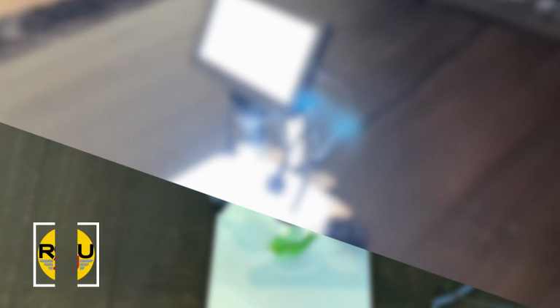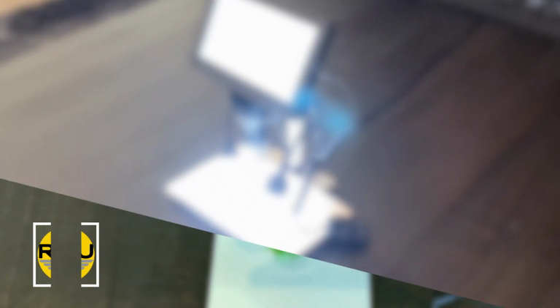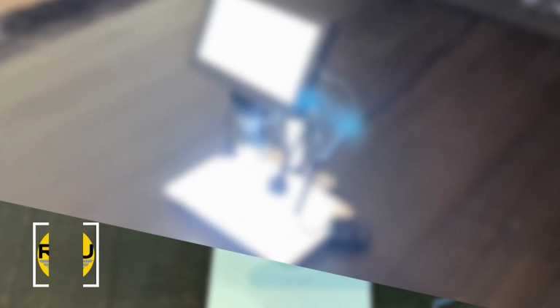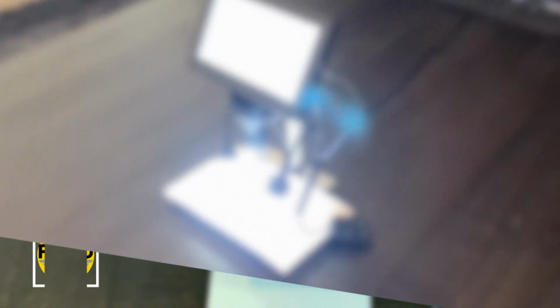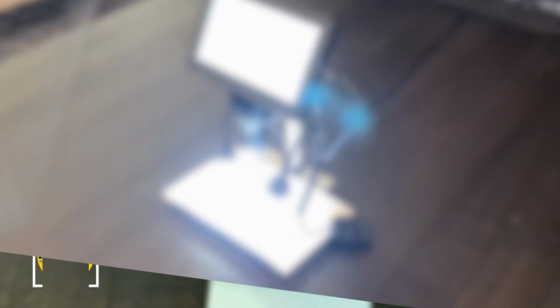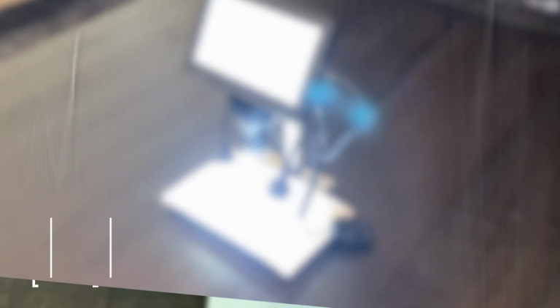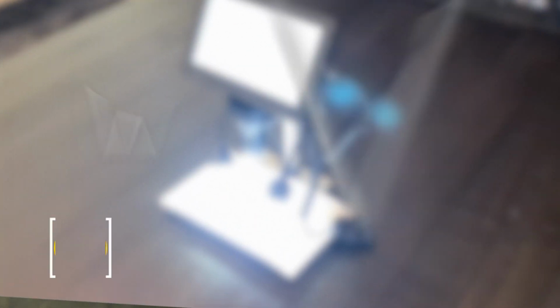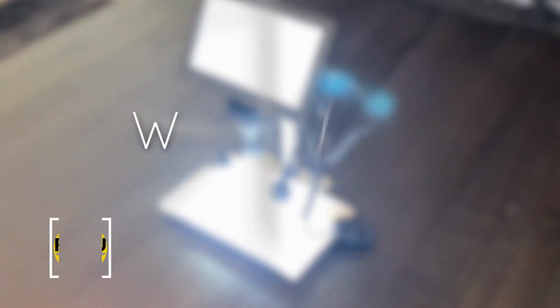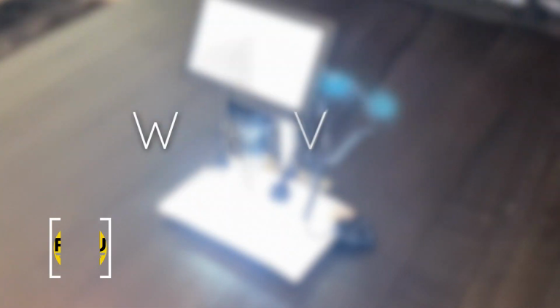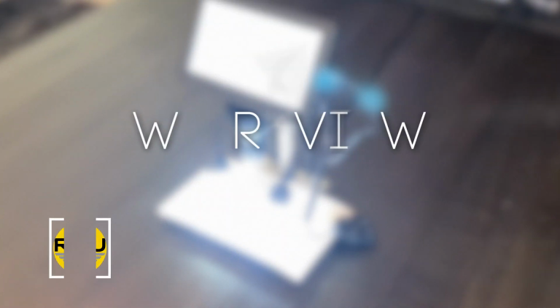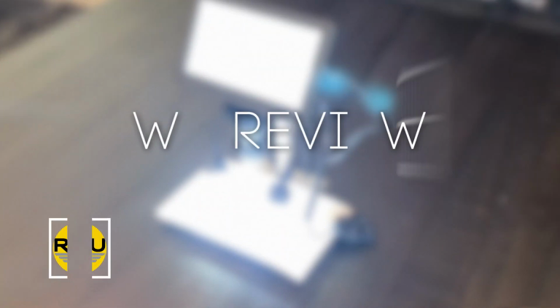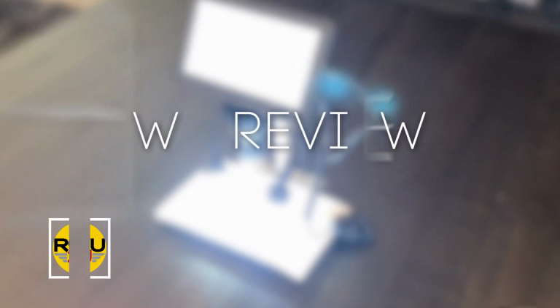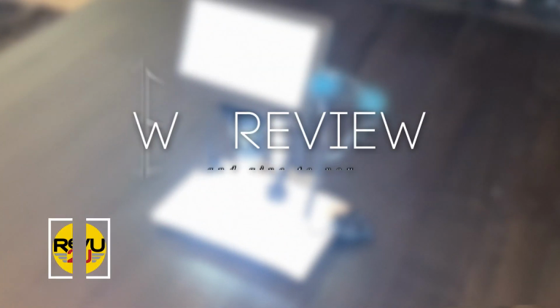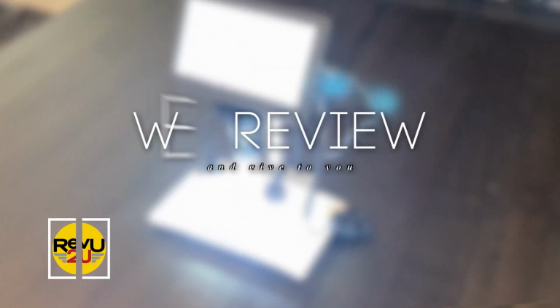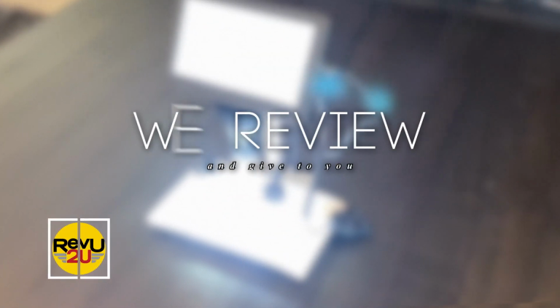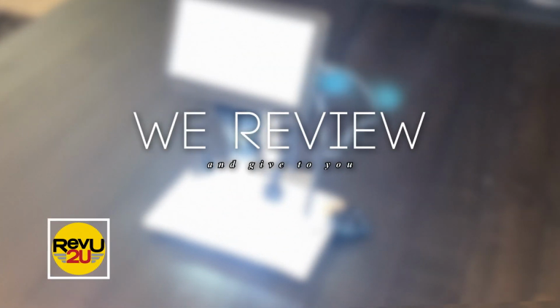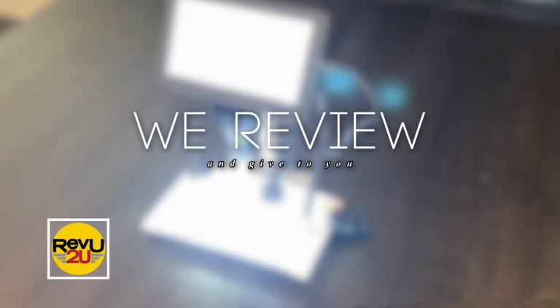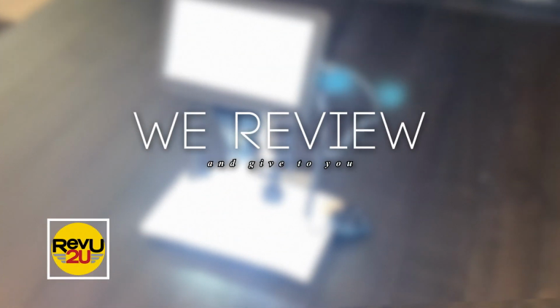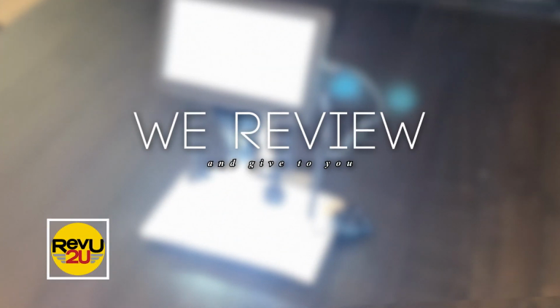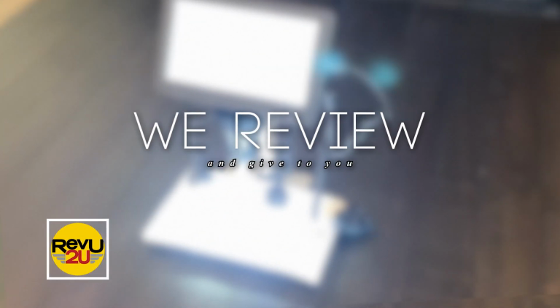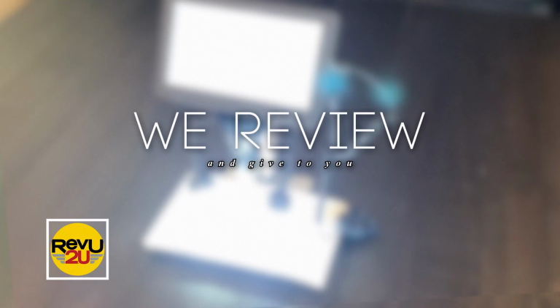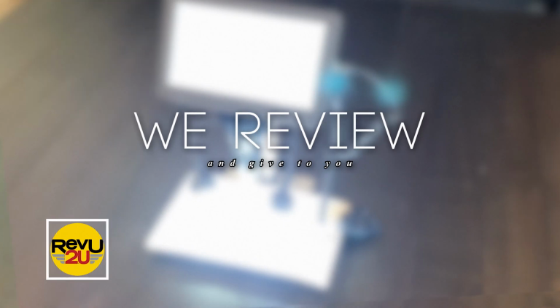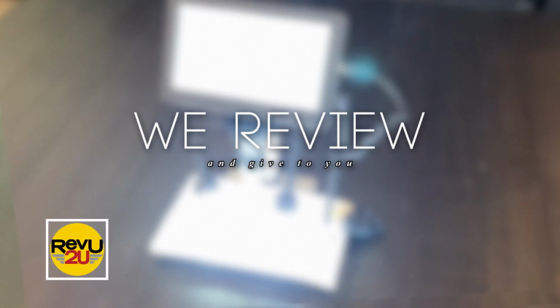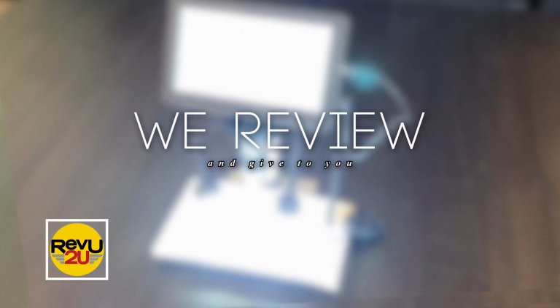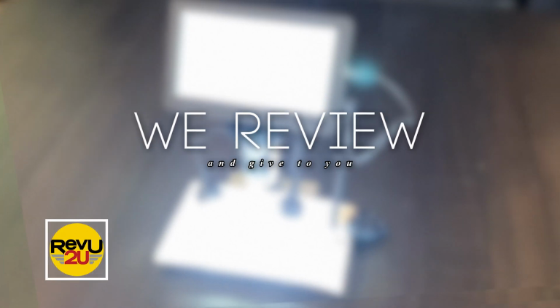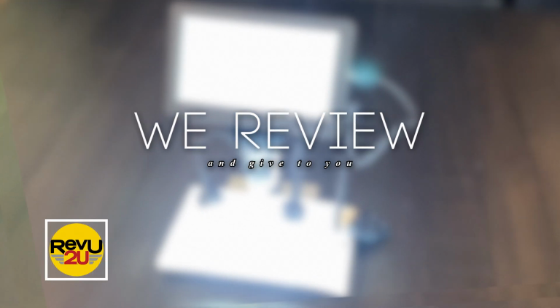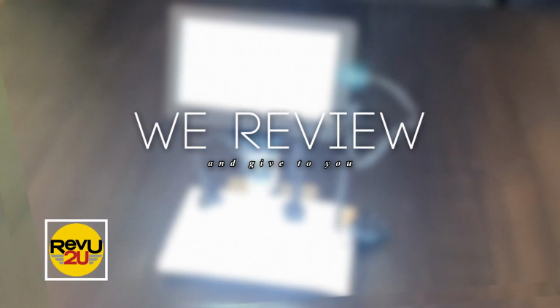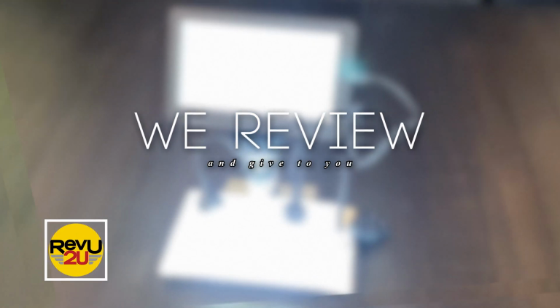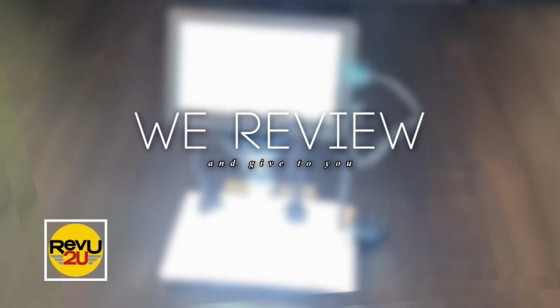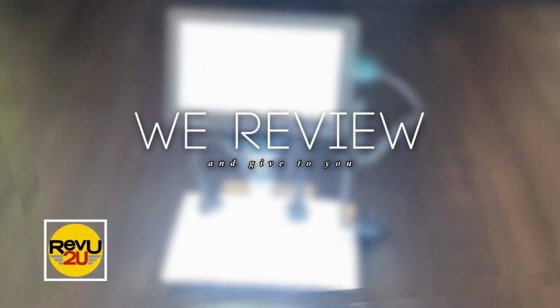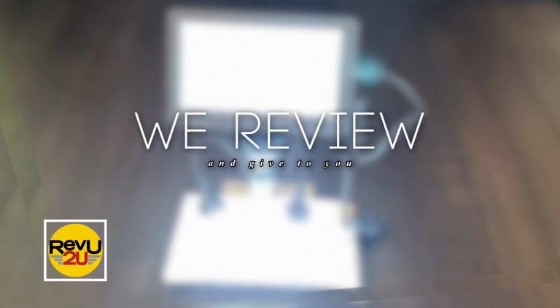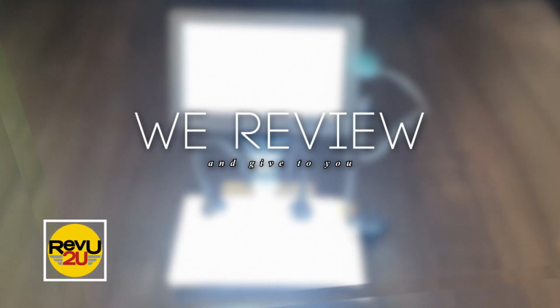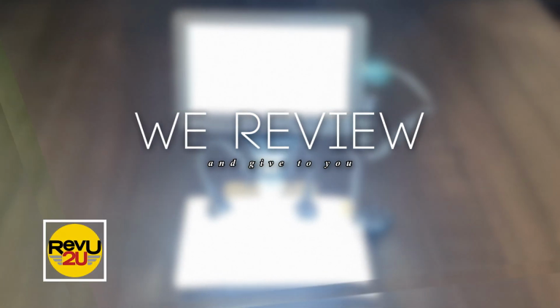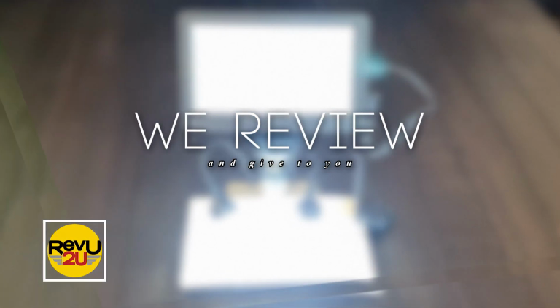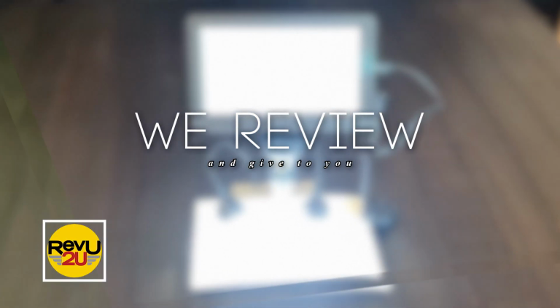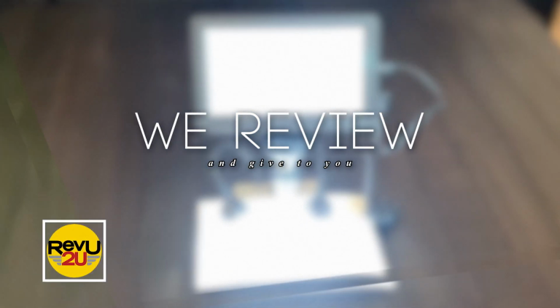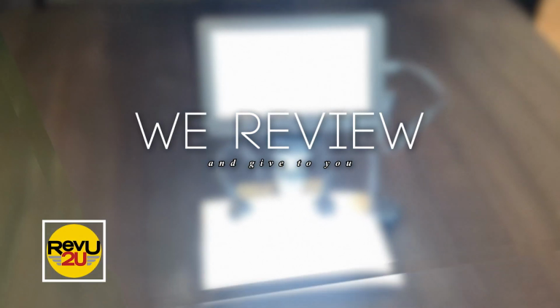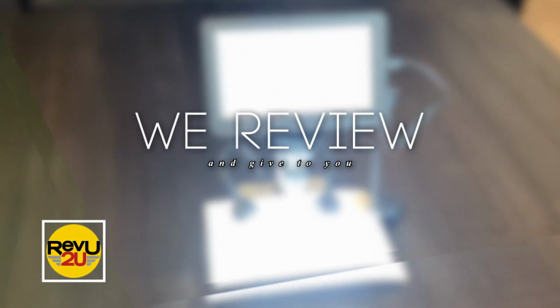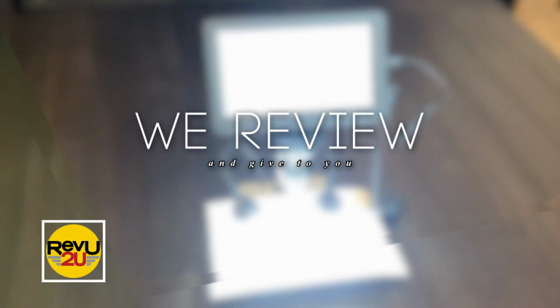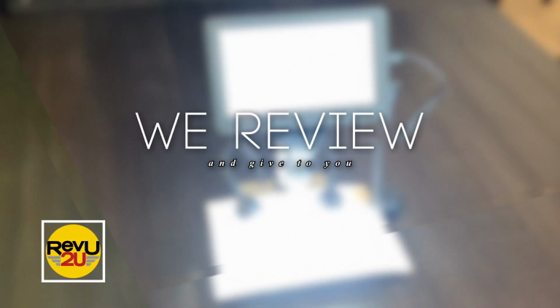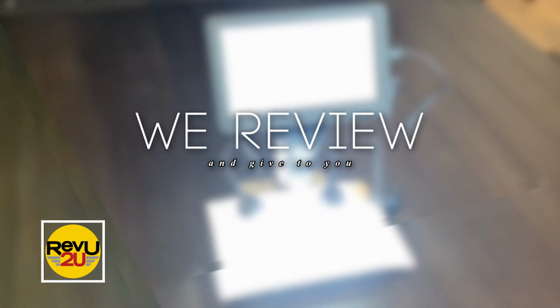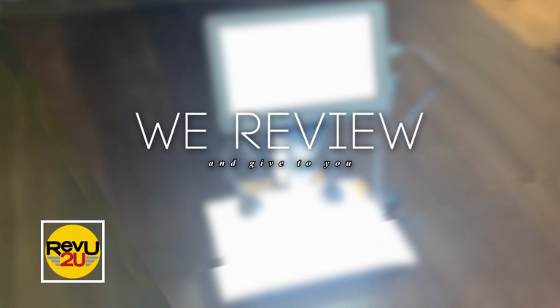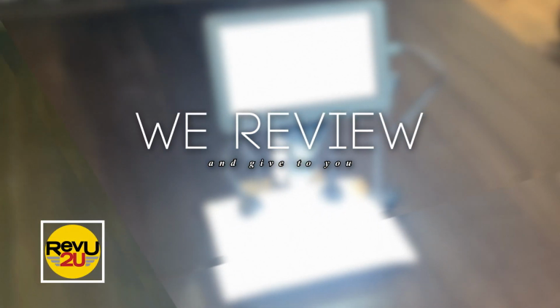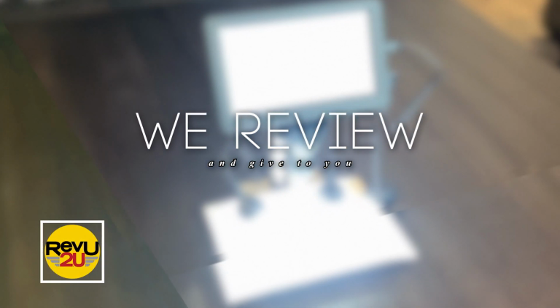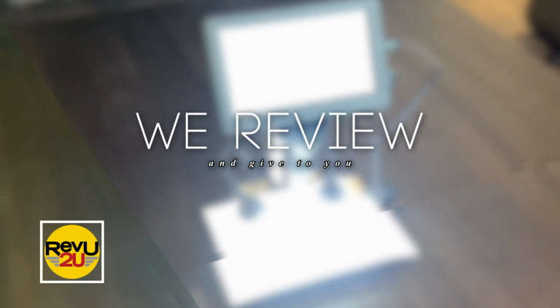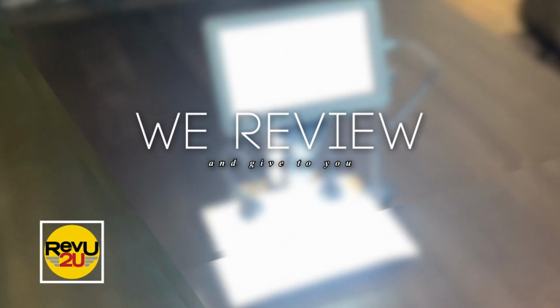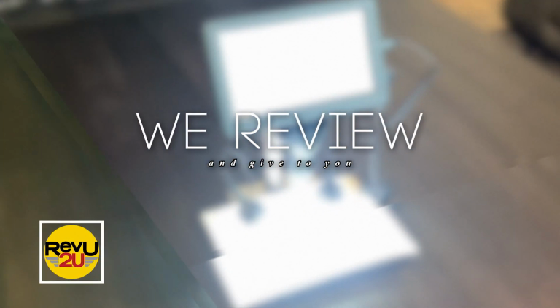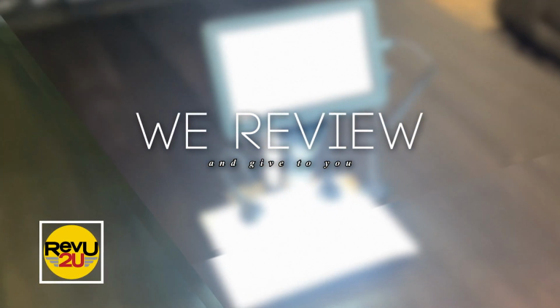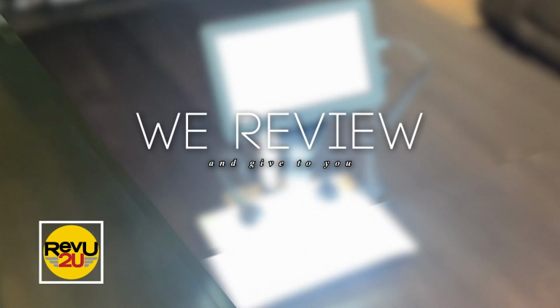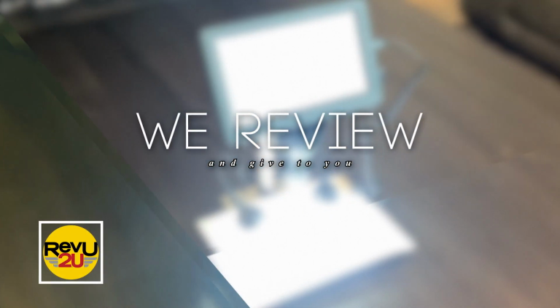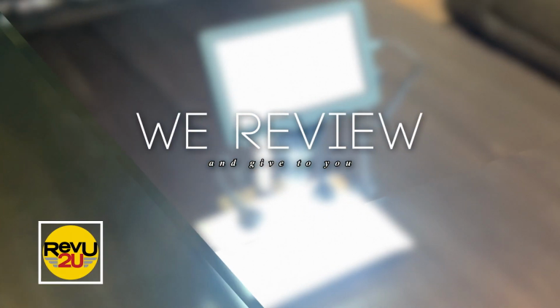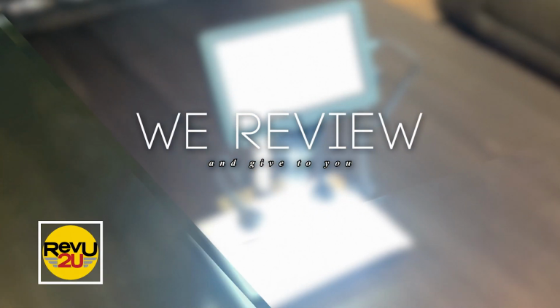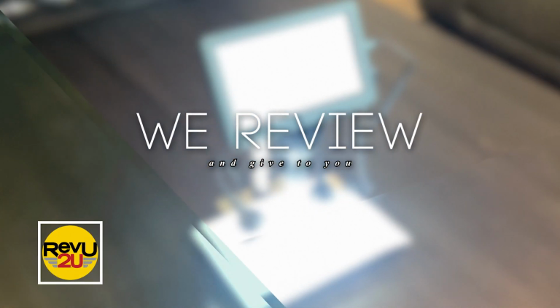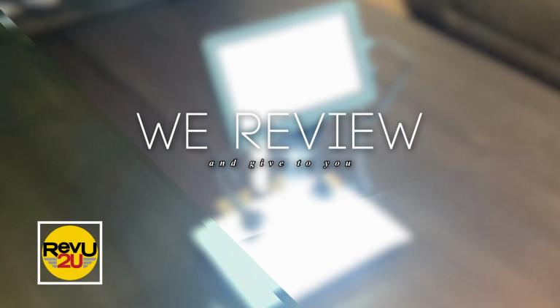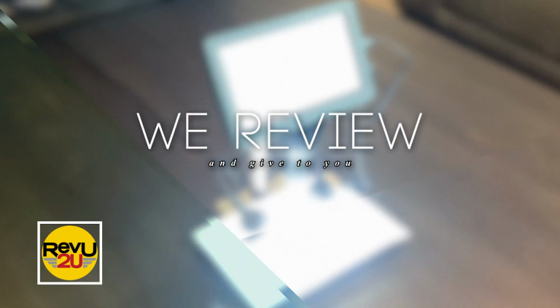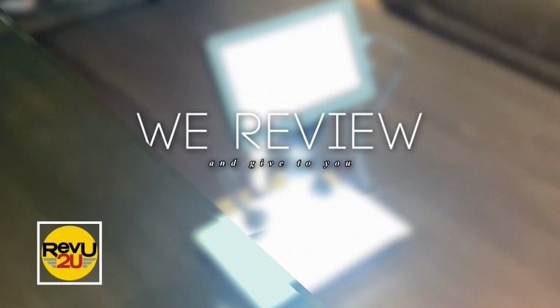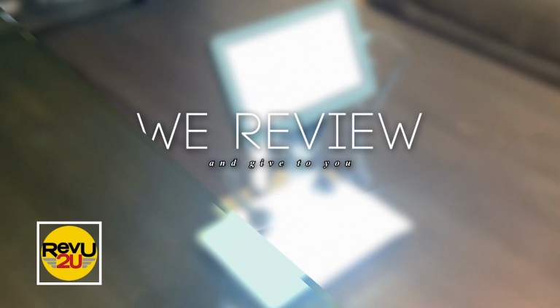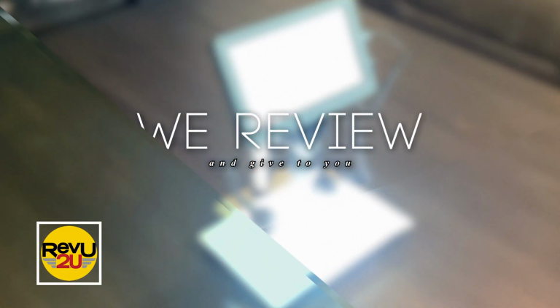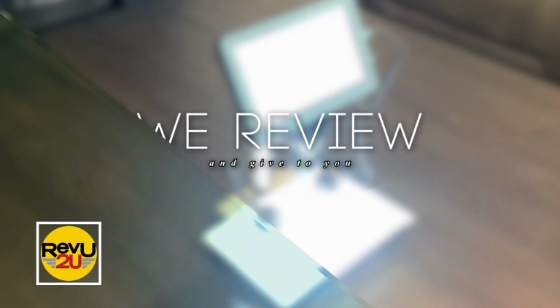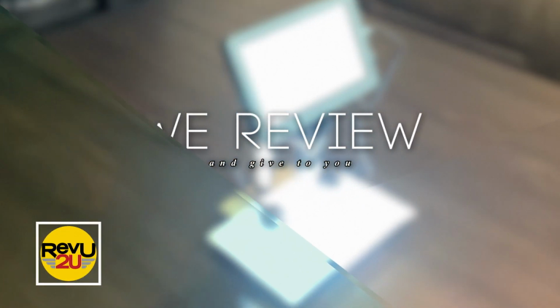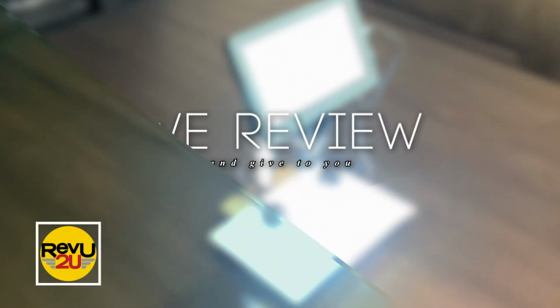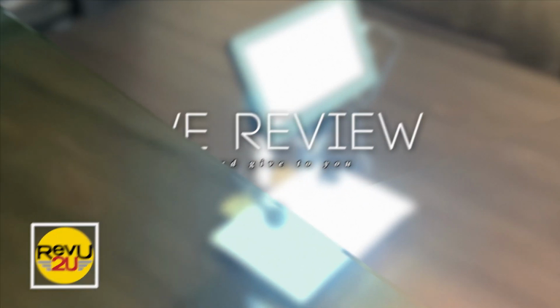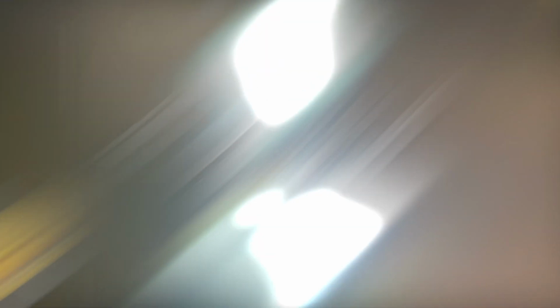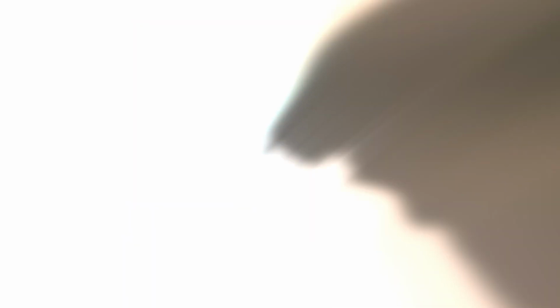Want to take a closer look at what we have here? Keep watching and we'll let you know.